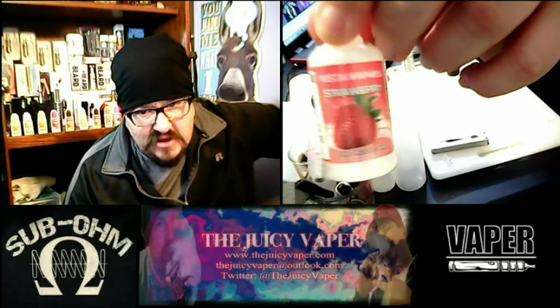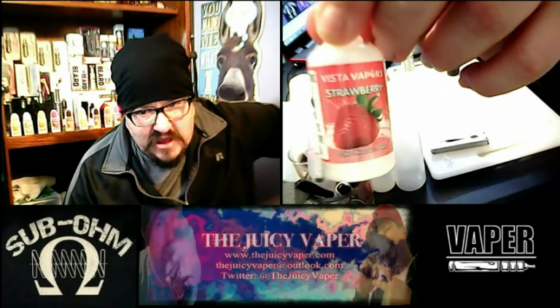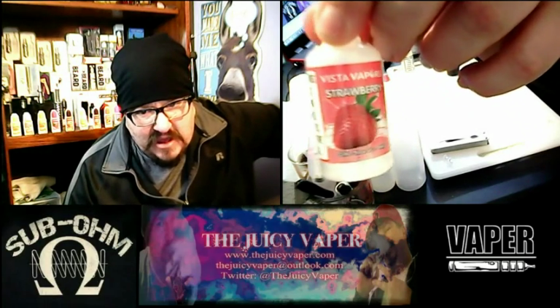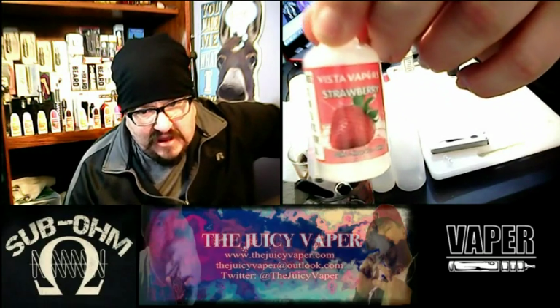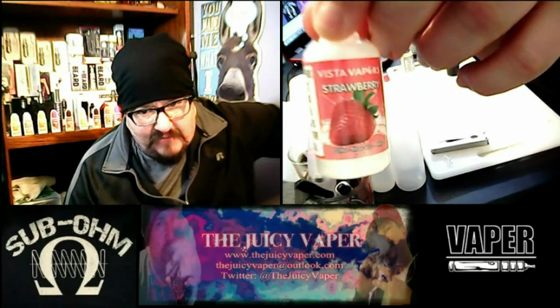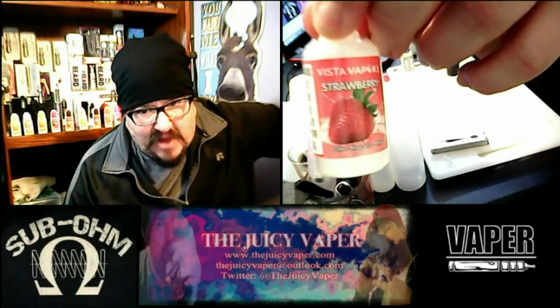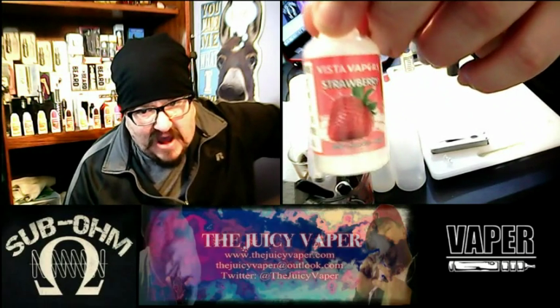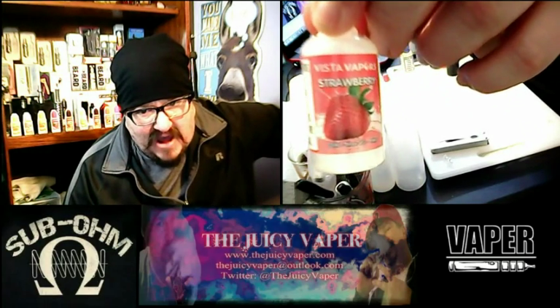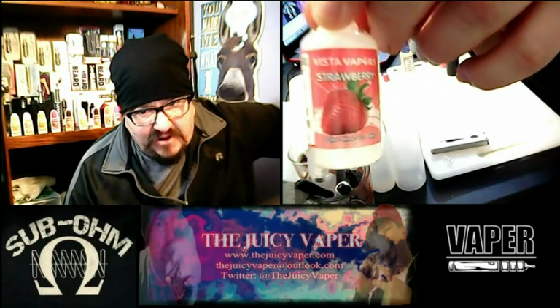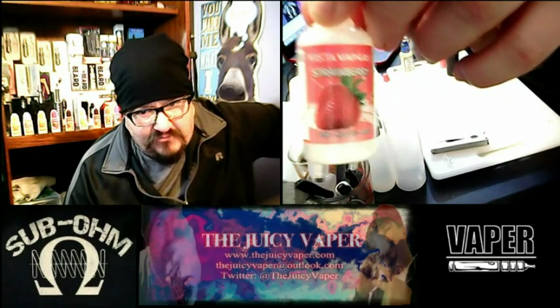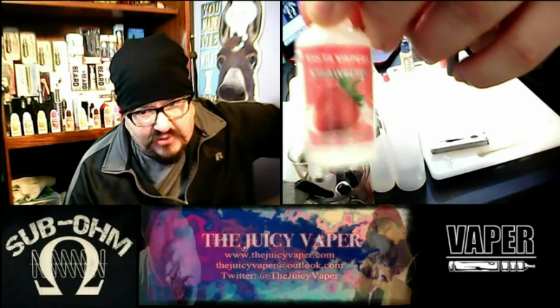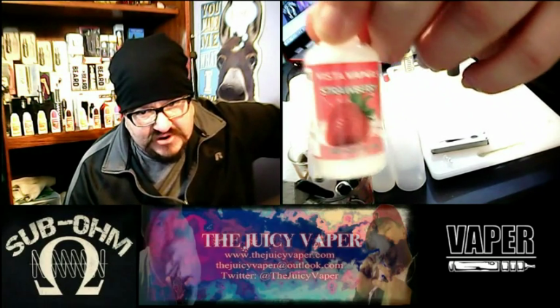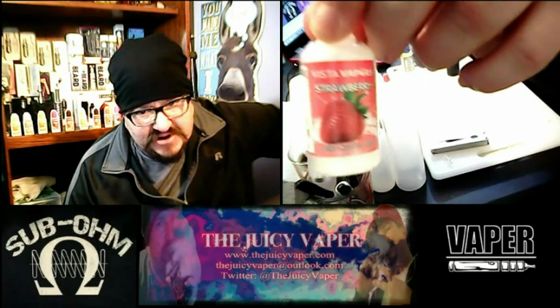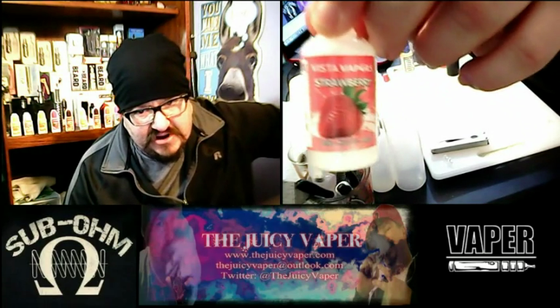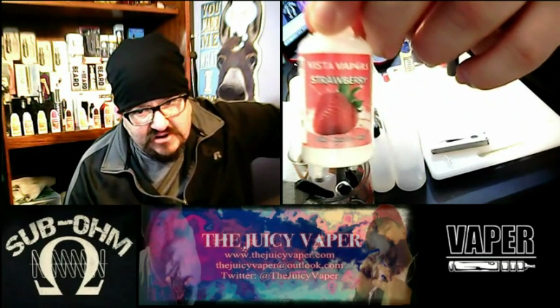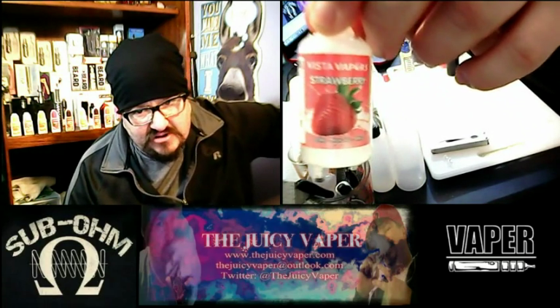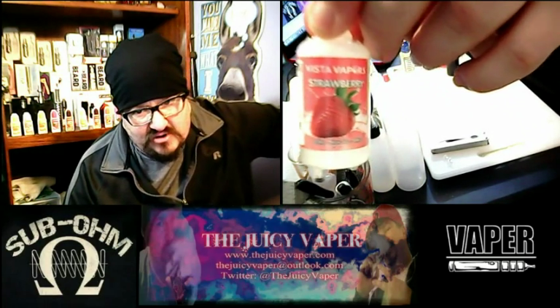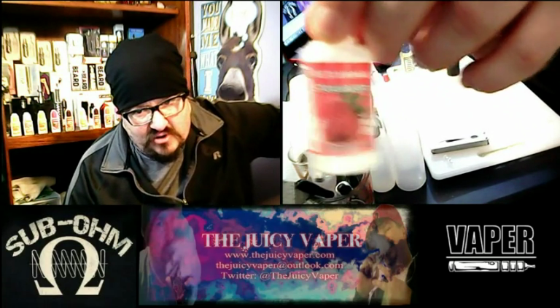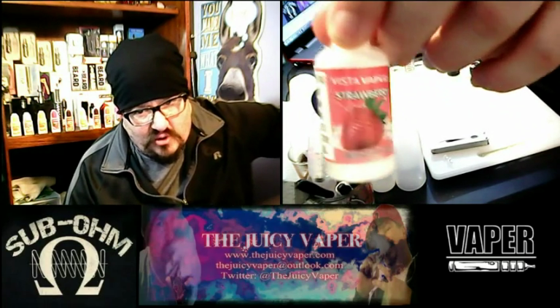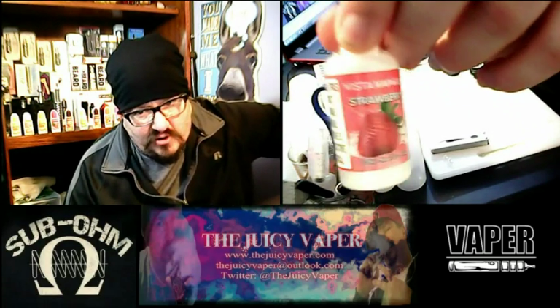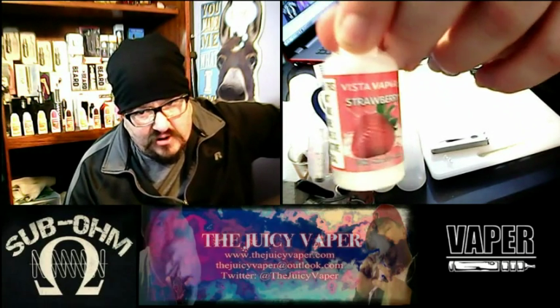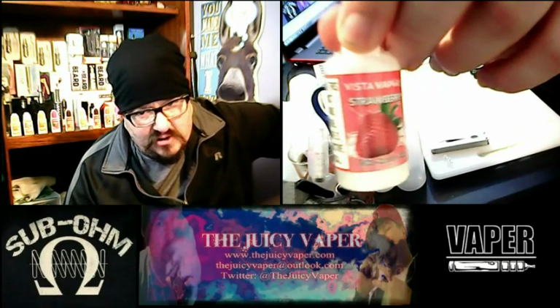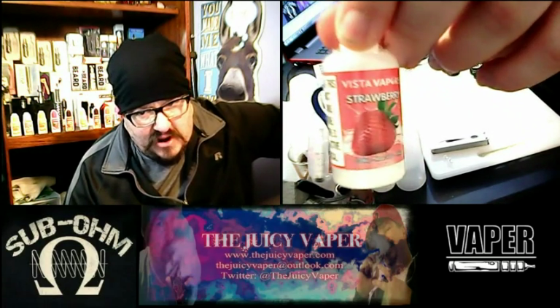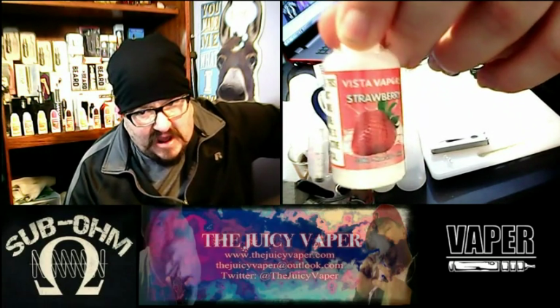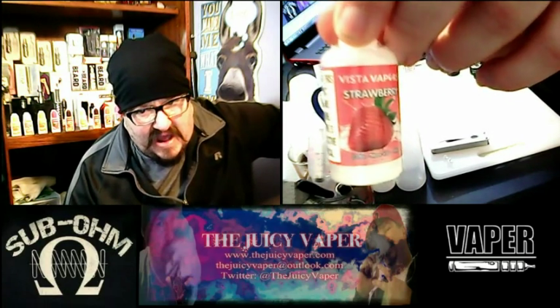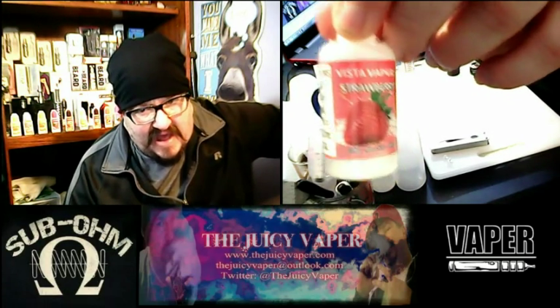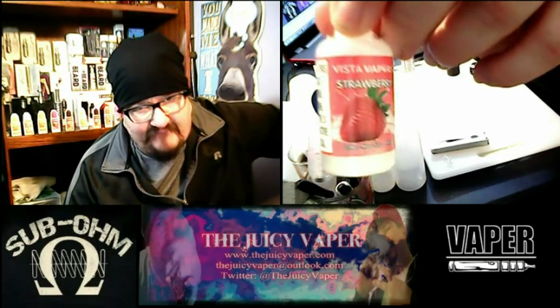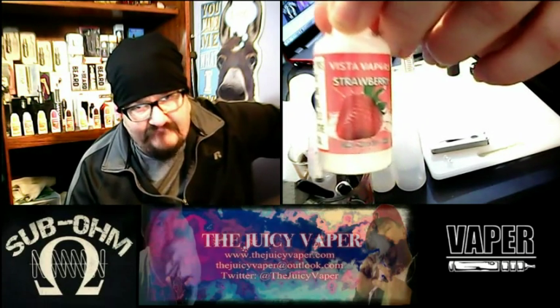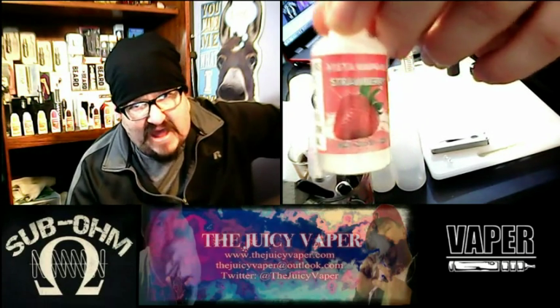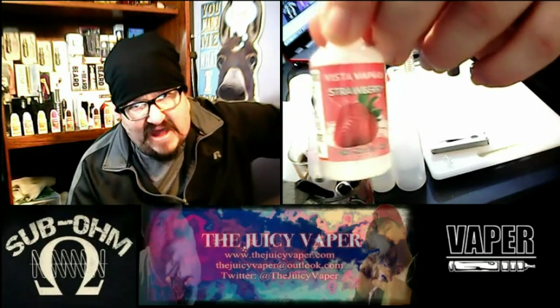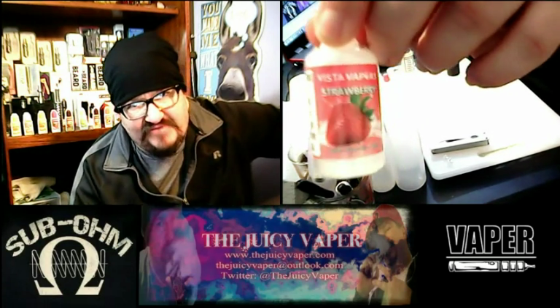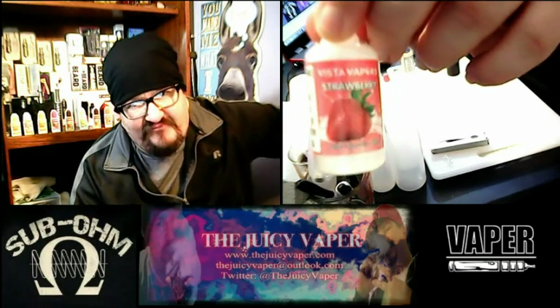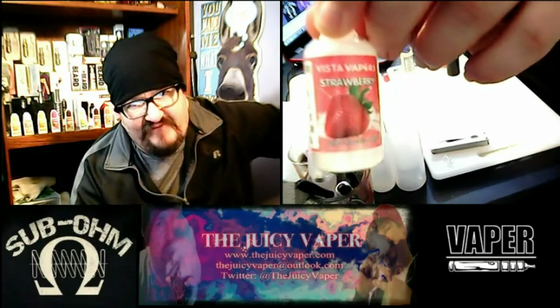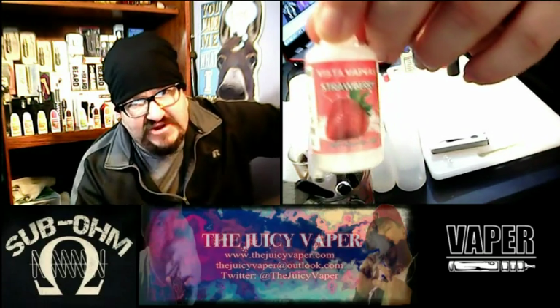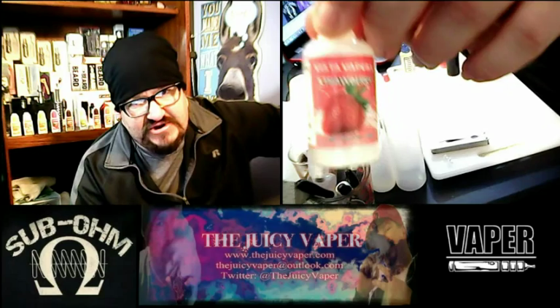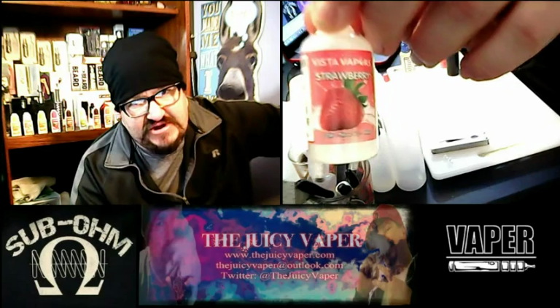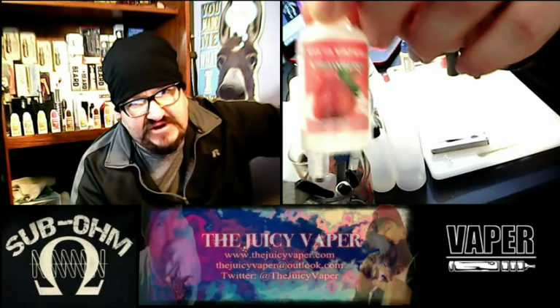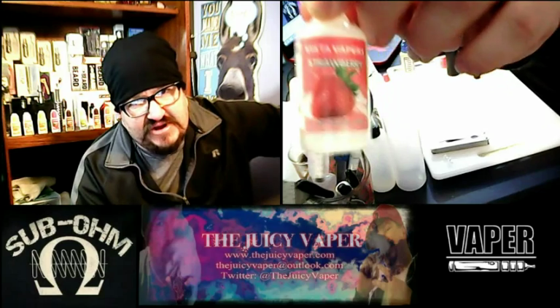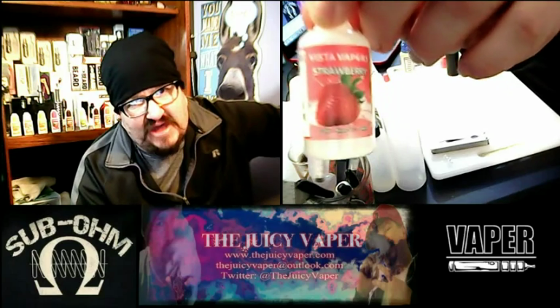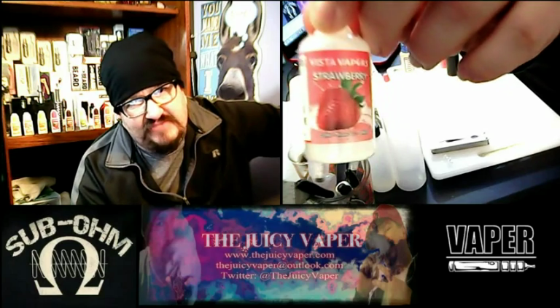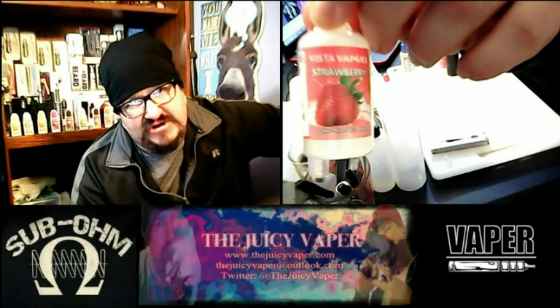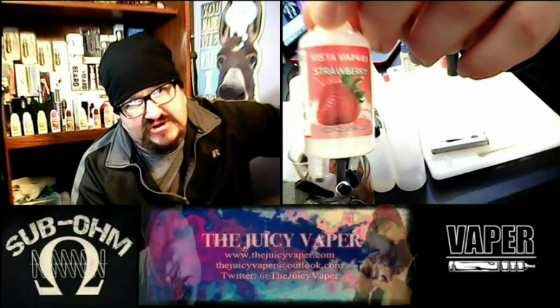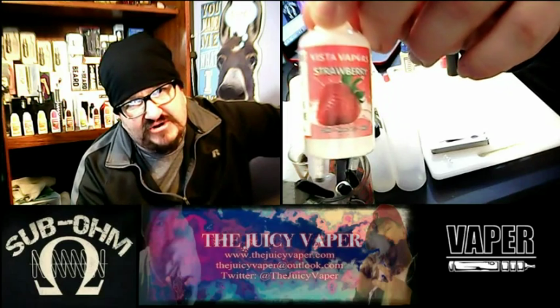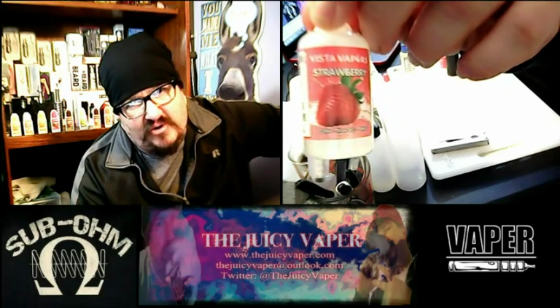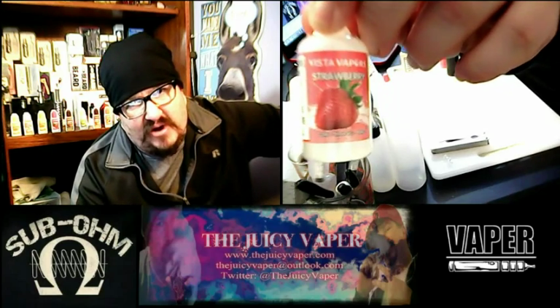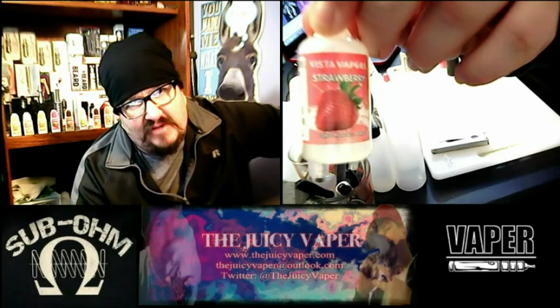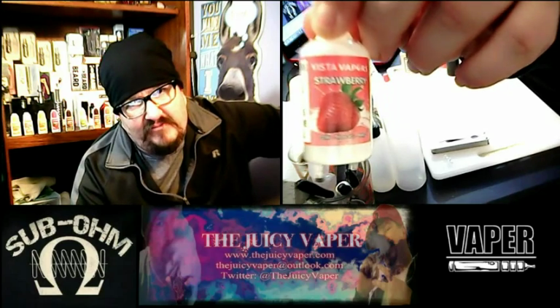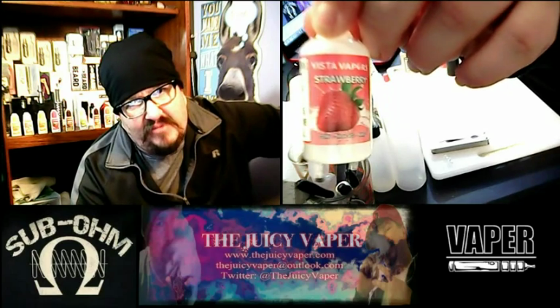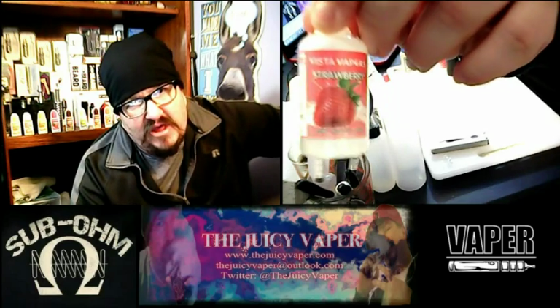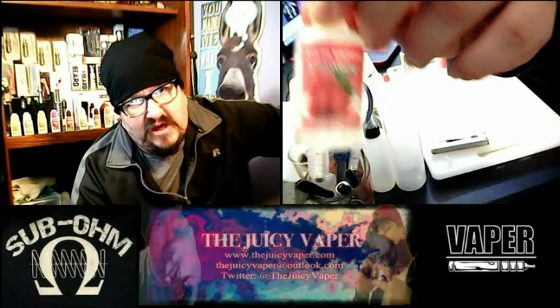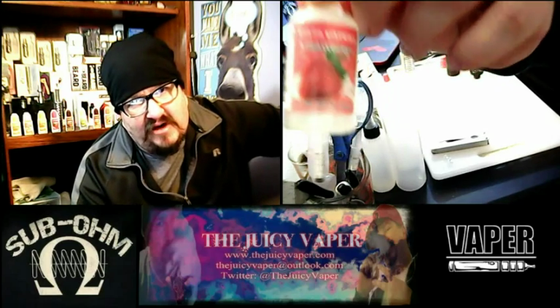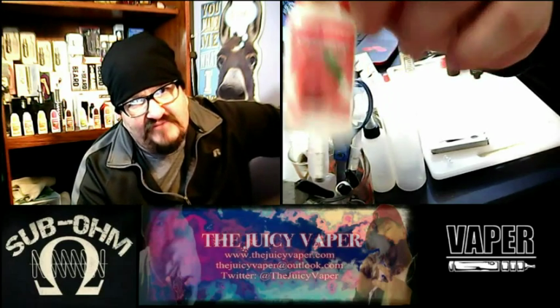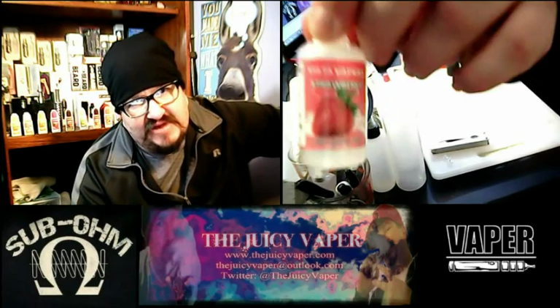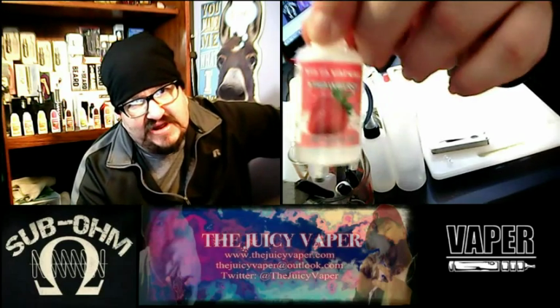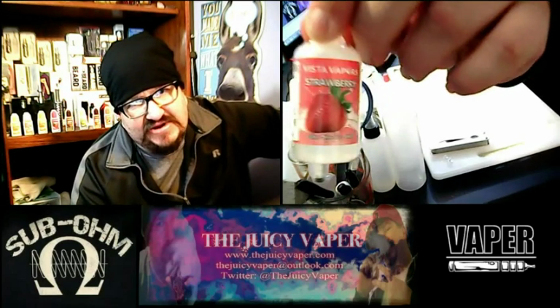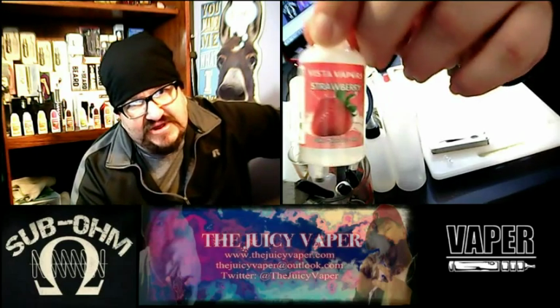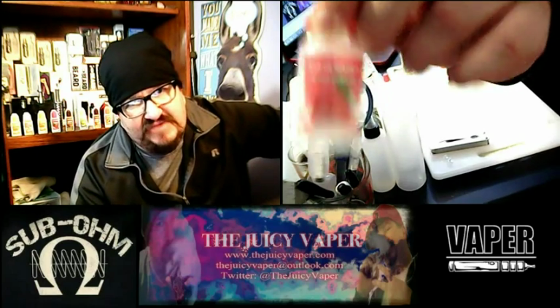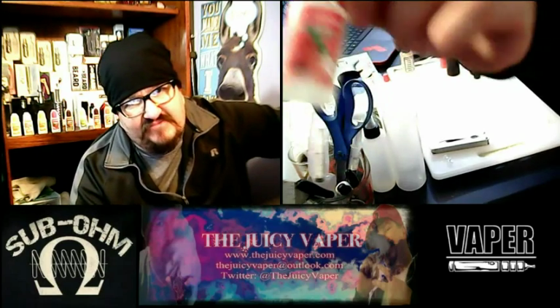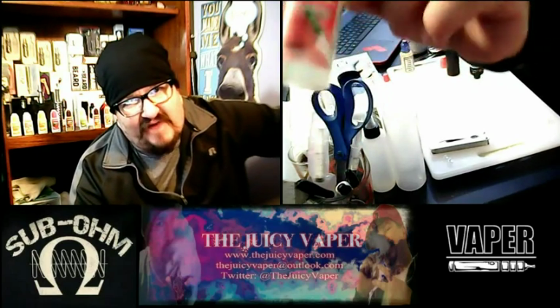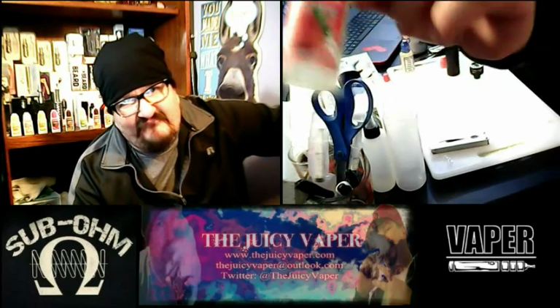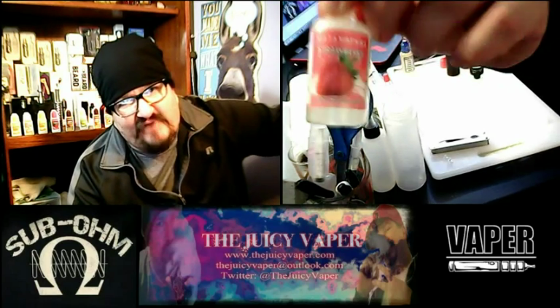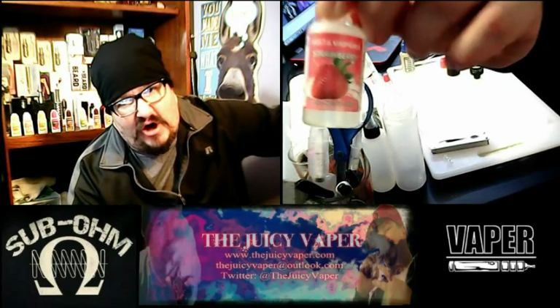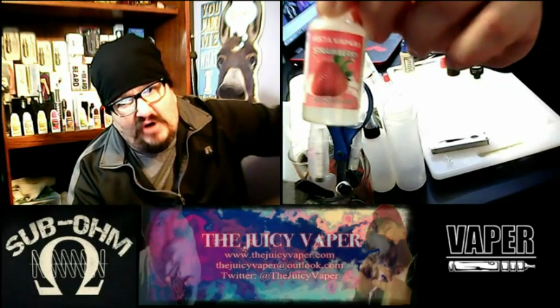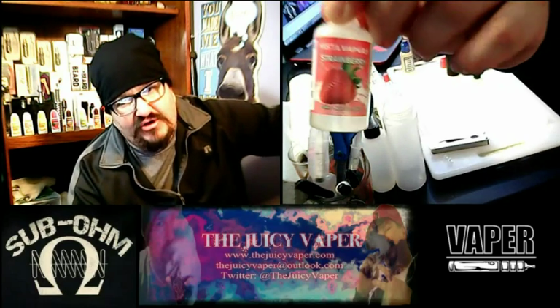My particular order is Max VG and 9 milligram of nicotine by volume.